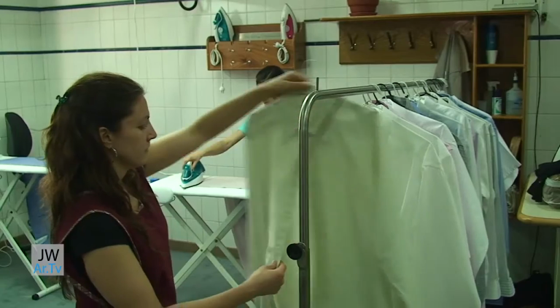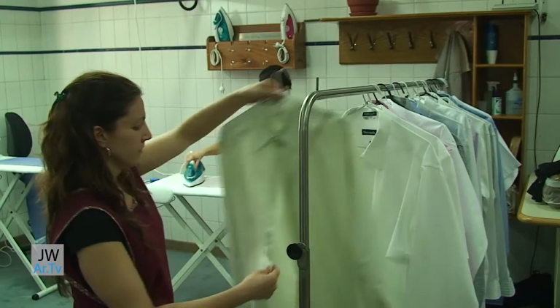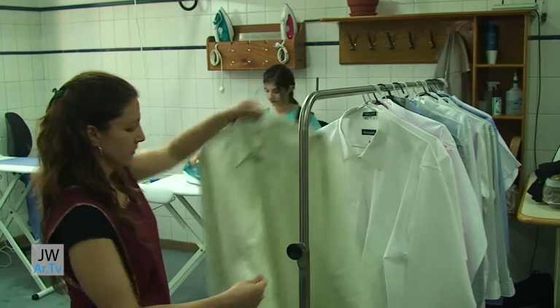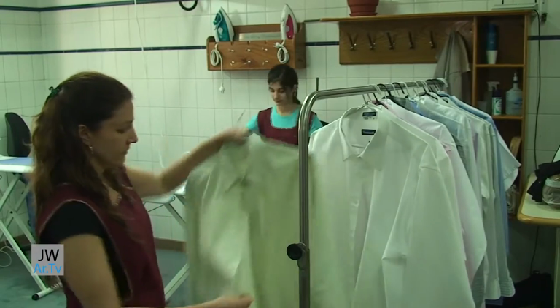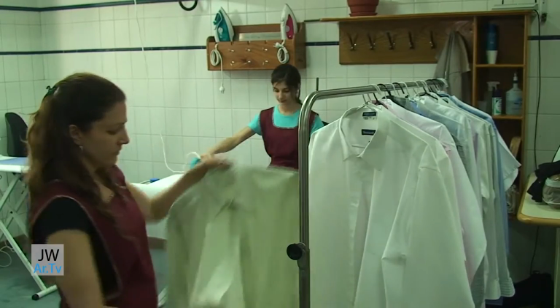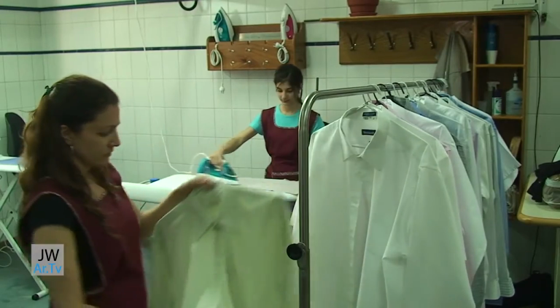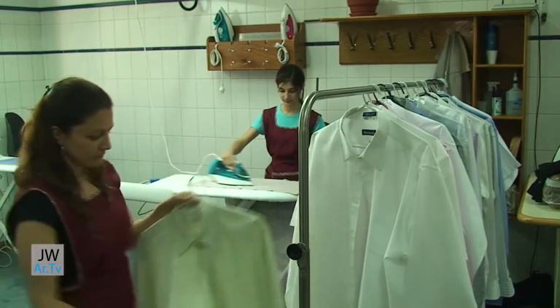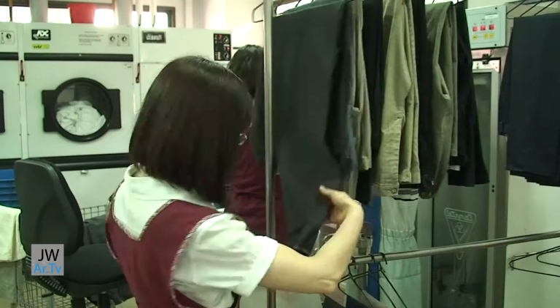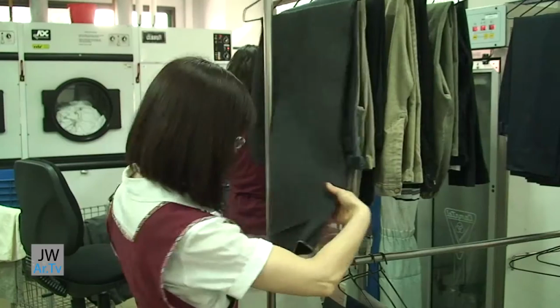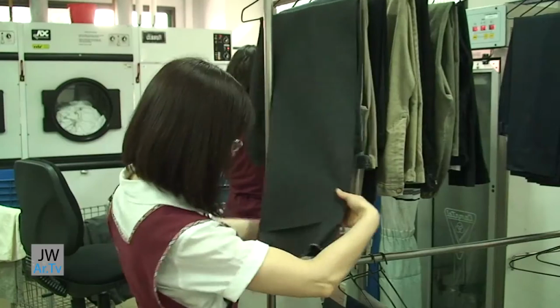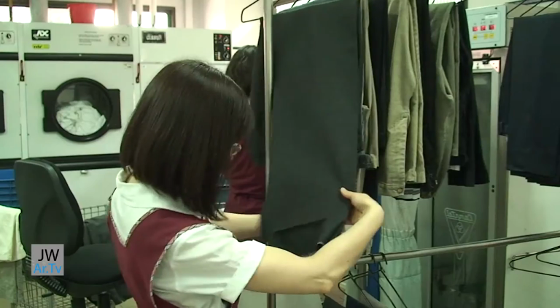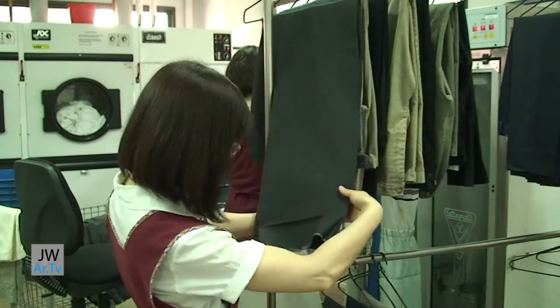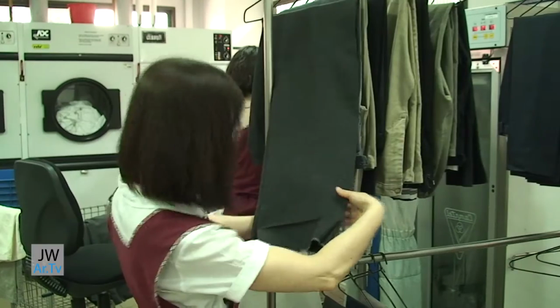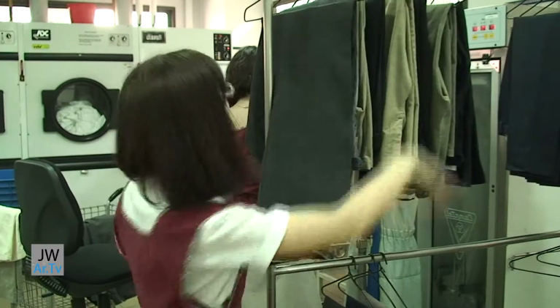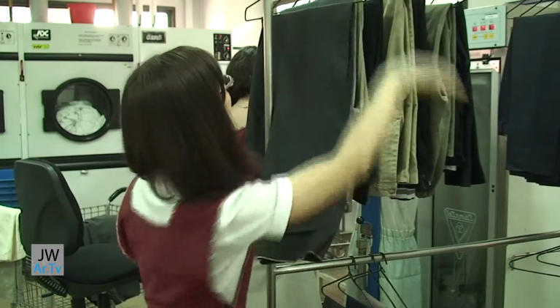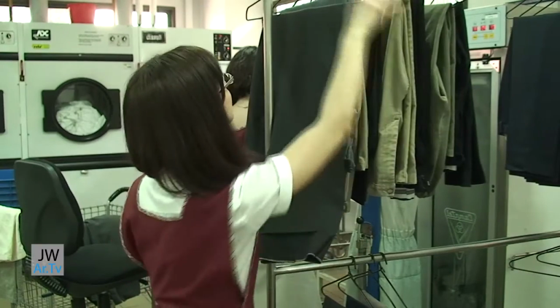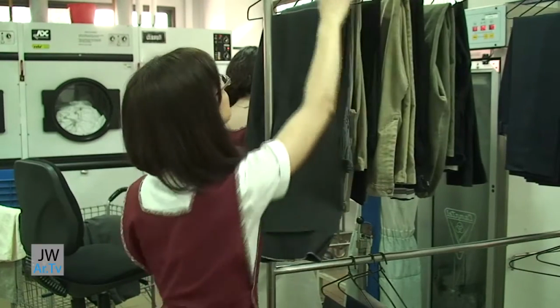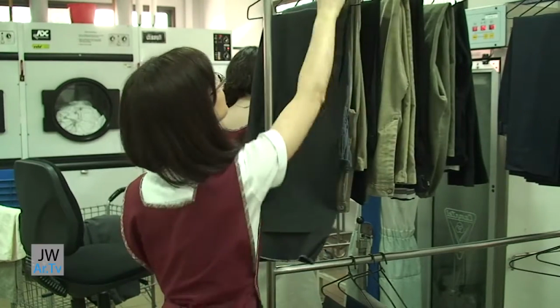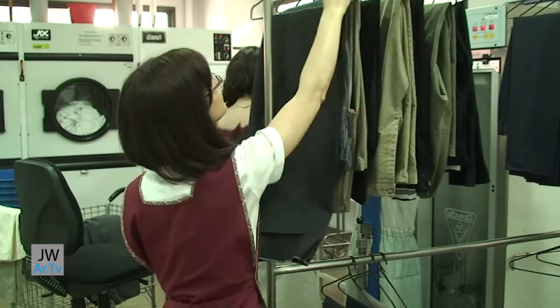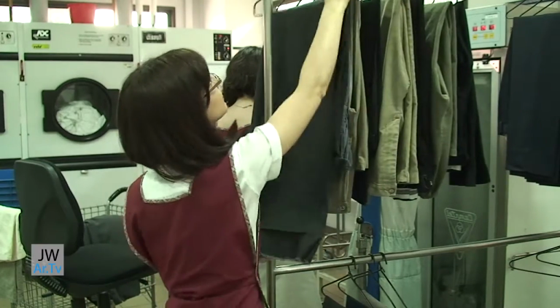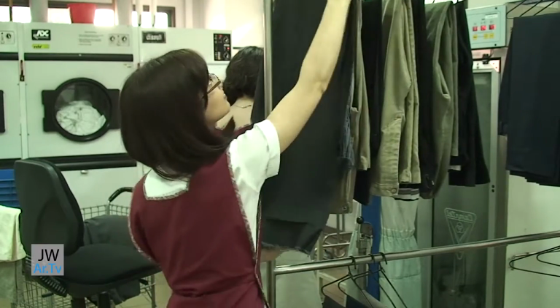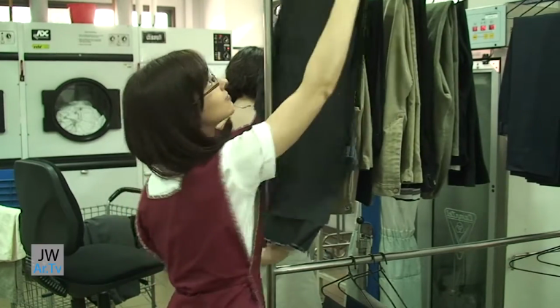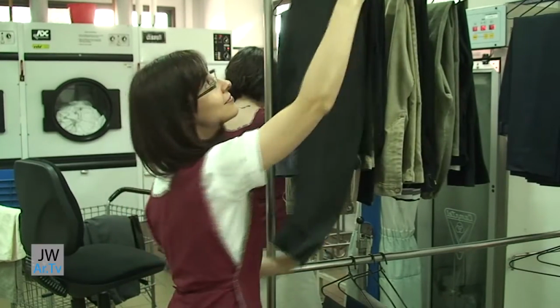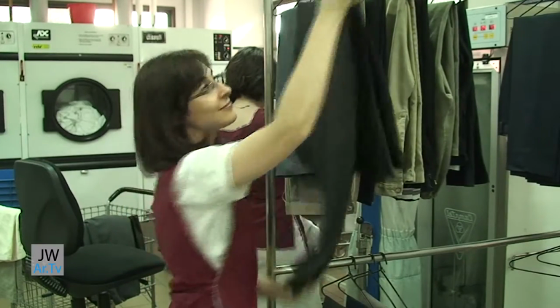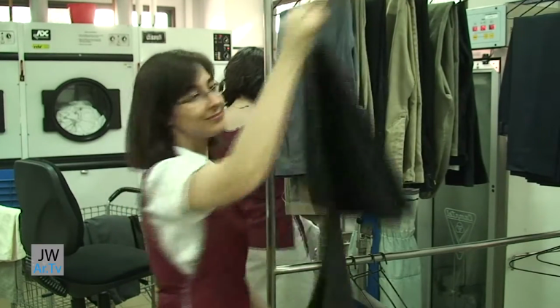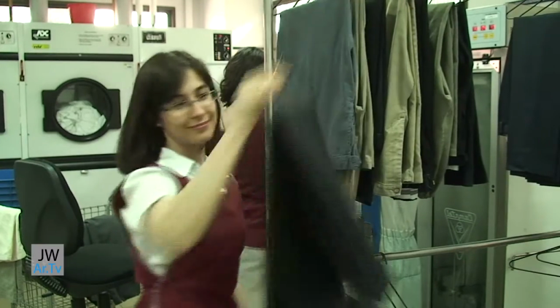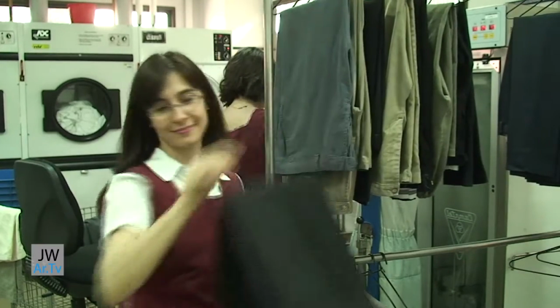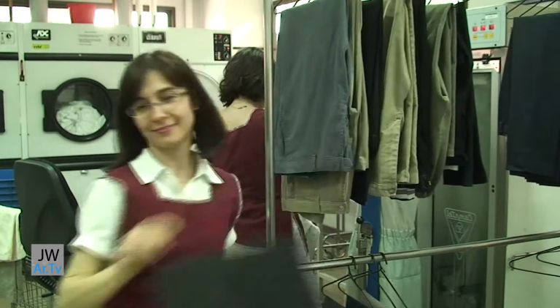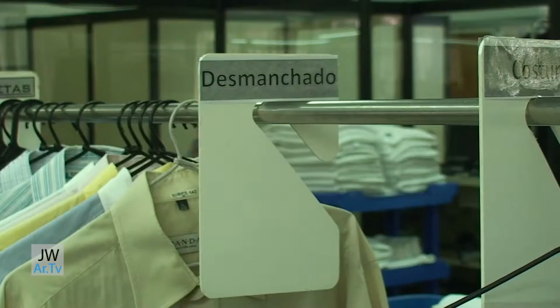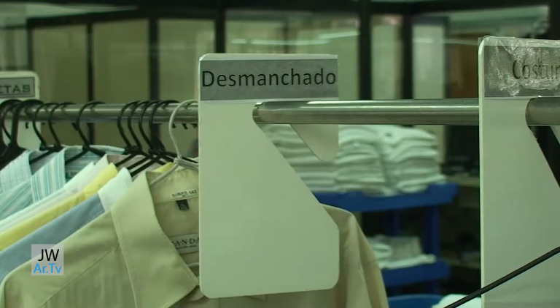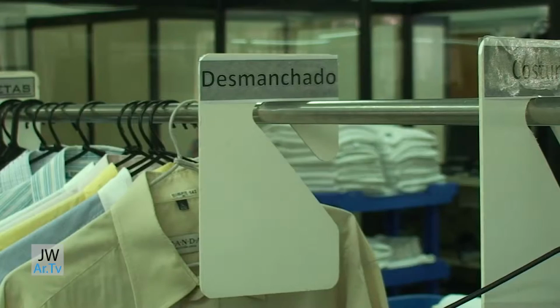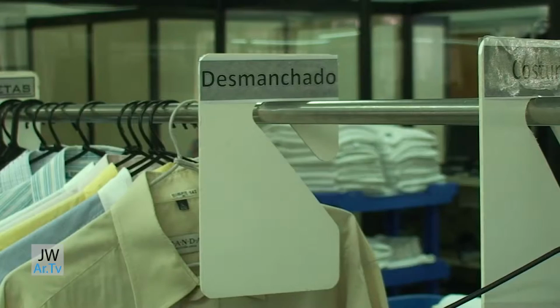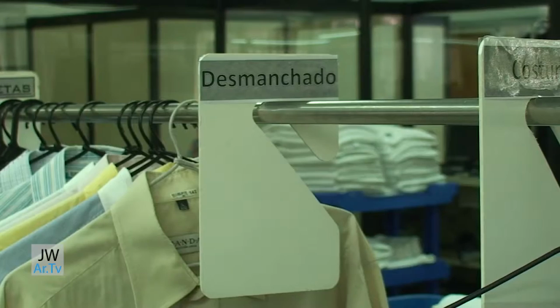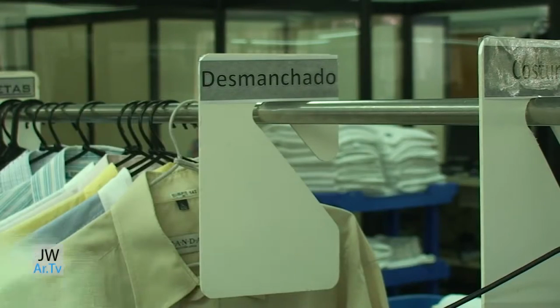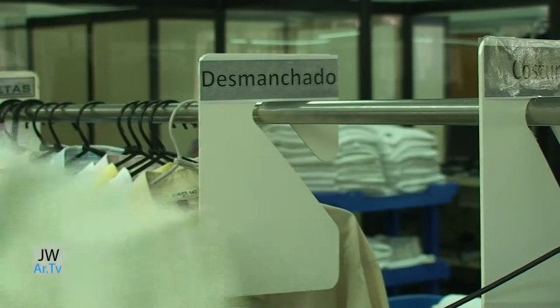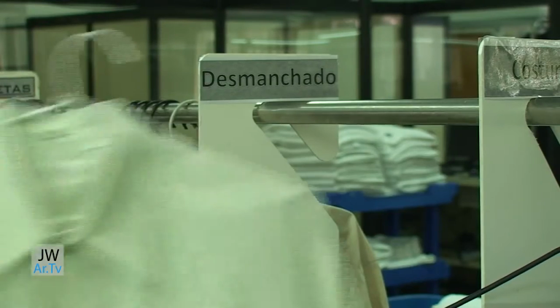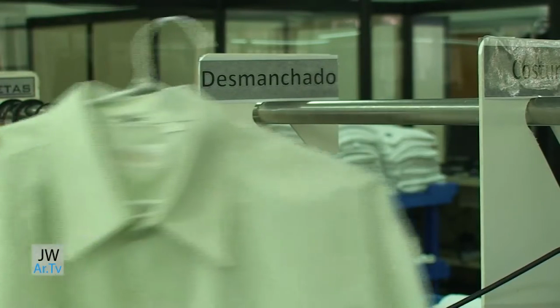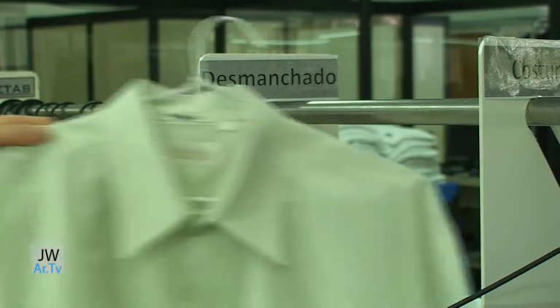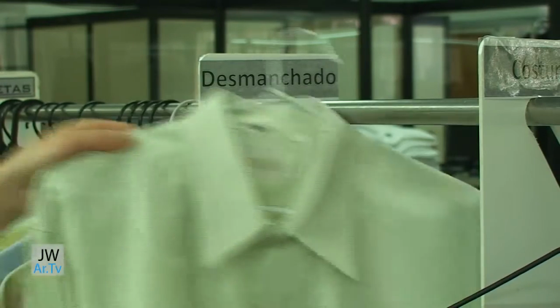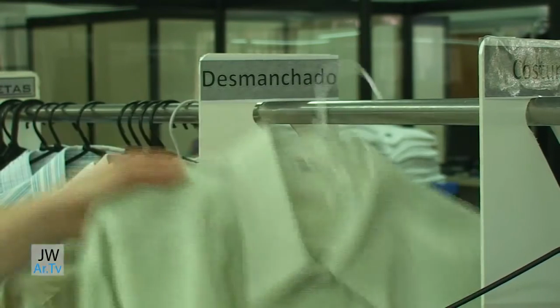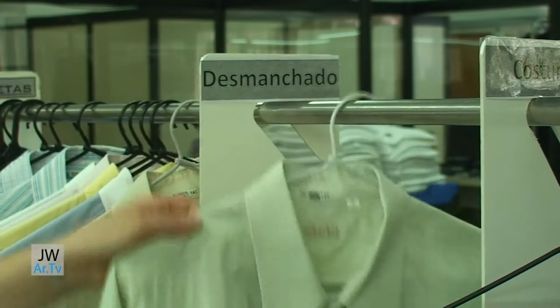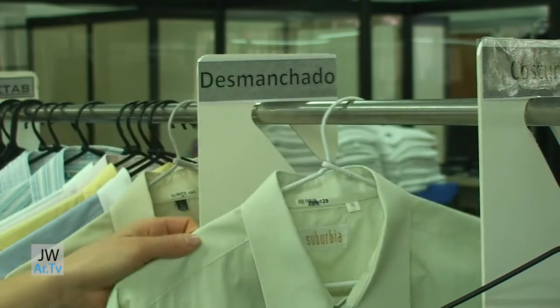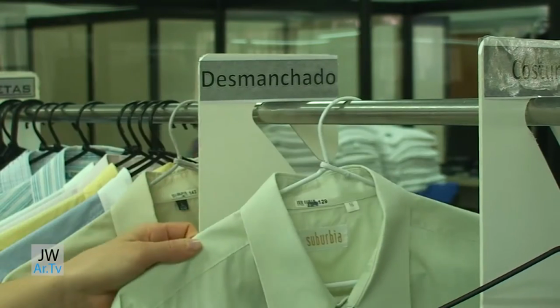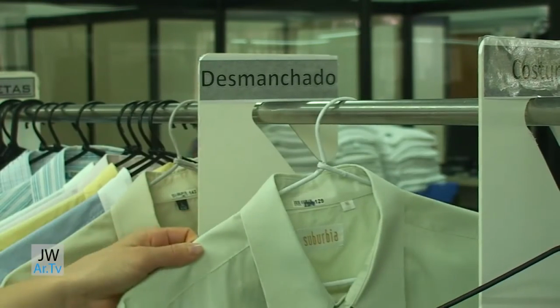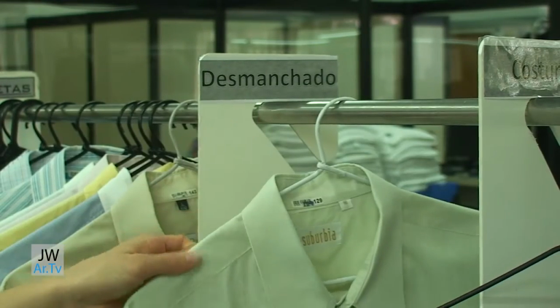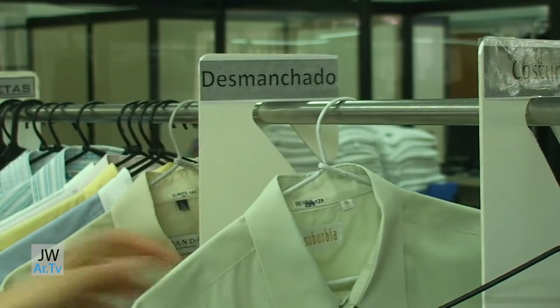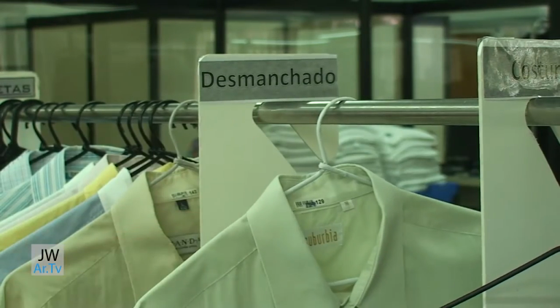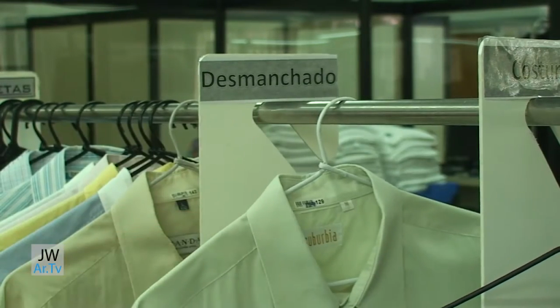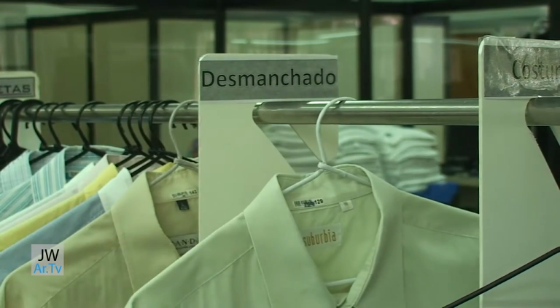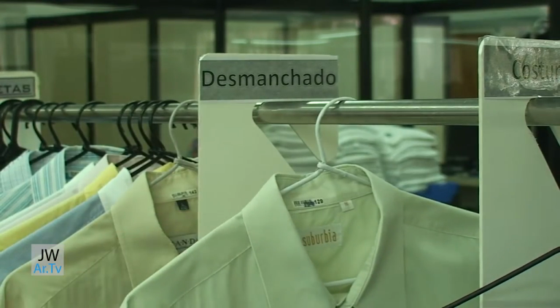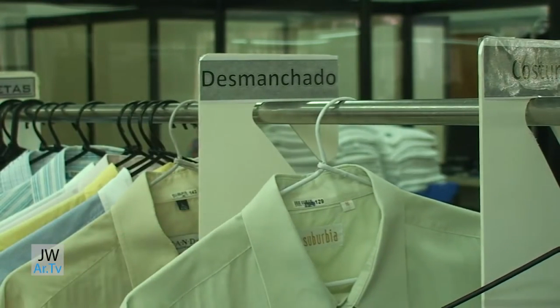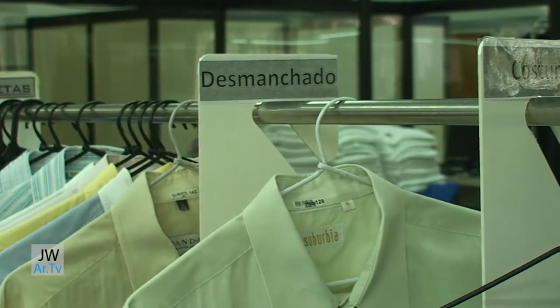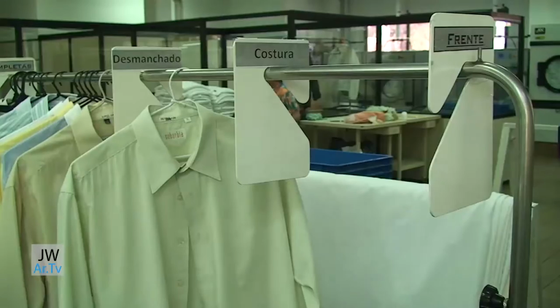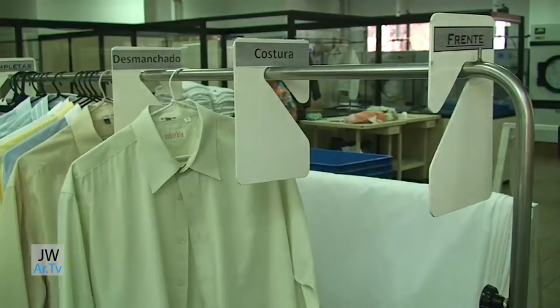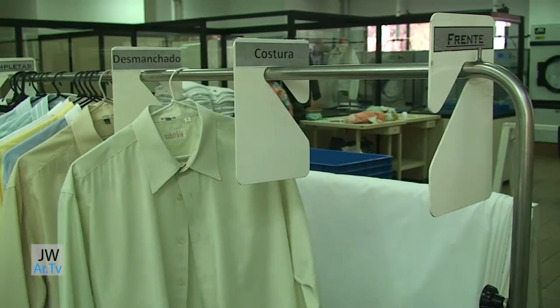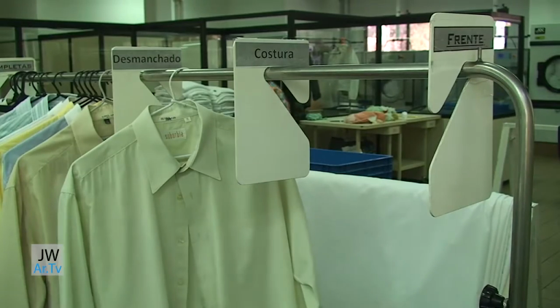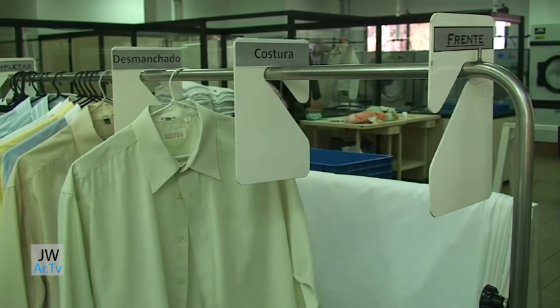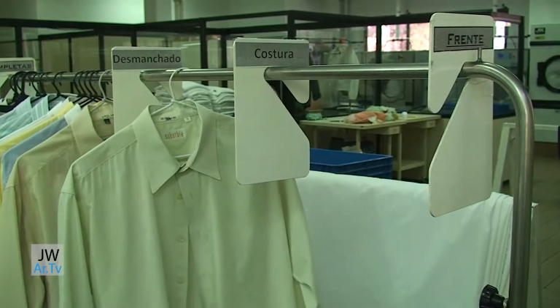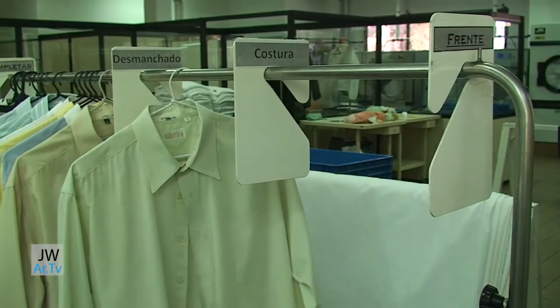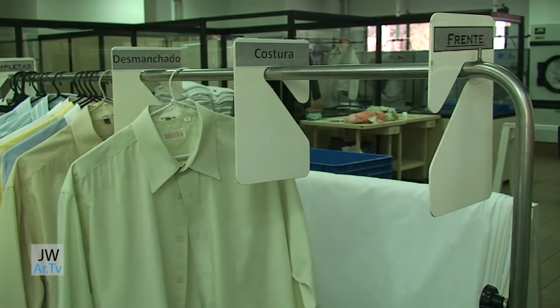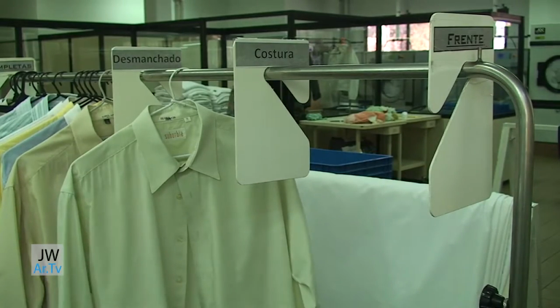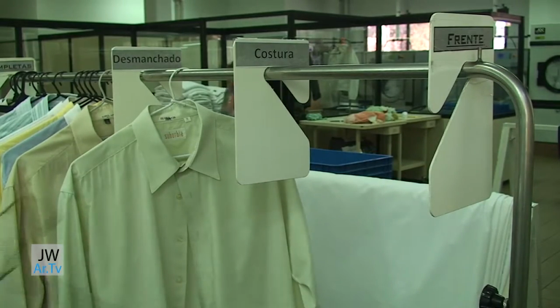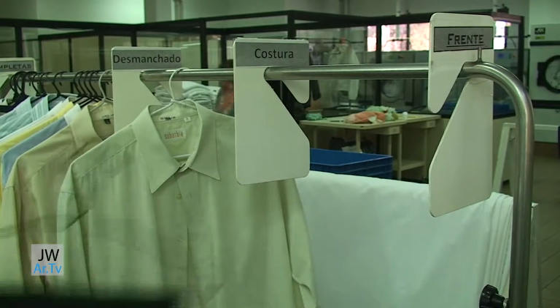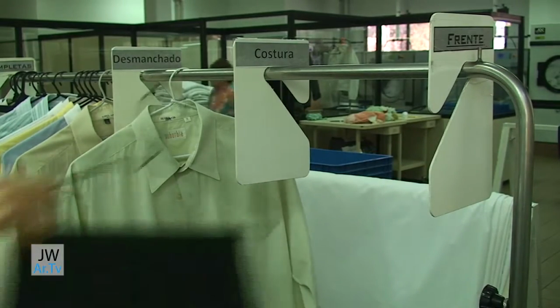Also, if any stains or tears are found on the garments, they are either sent to be treated or are sent to the seamstress.